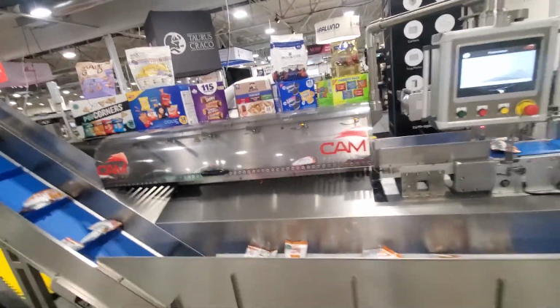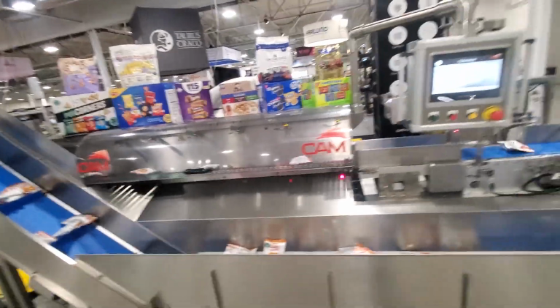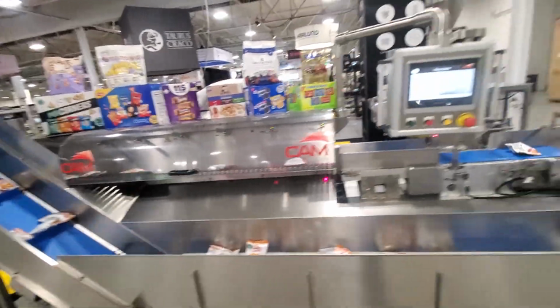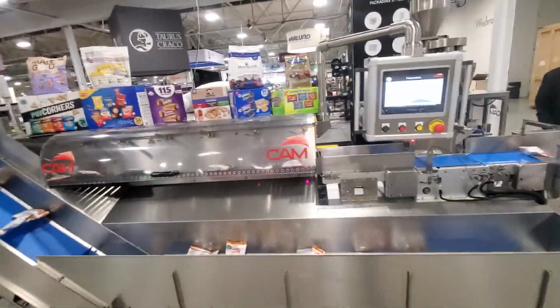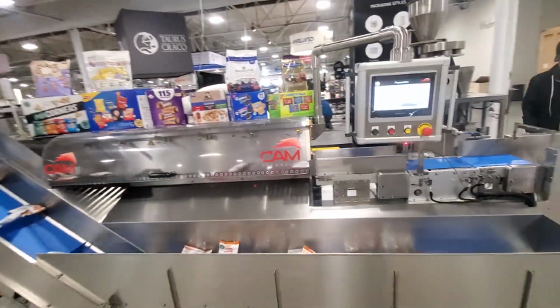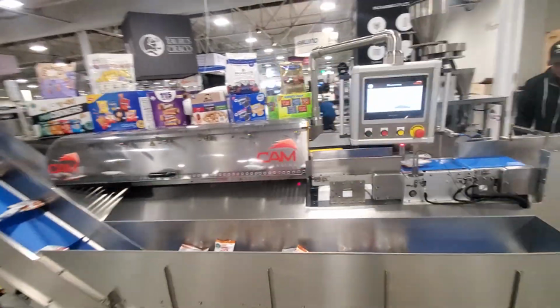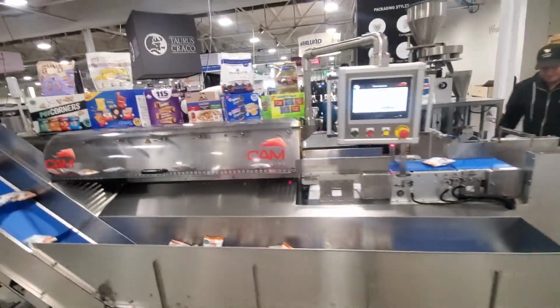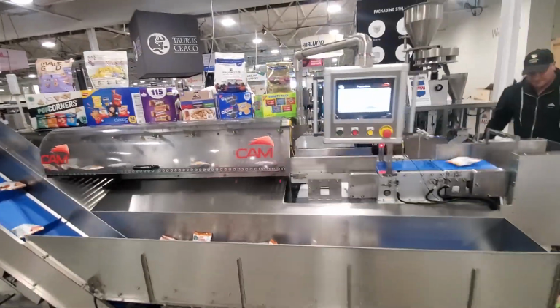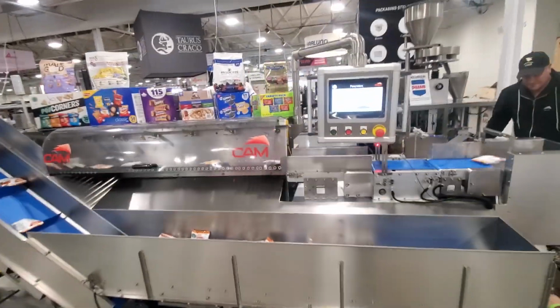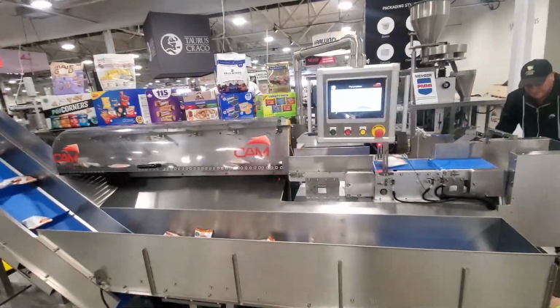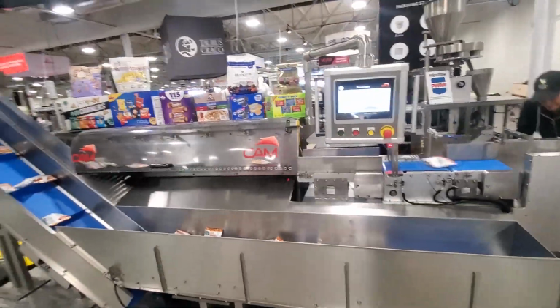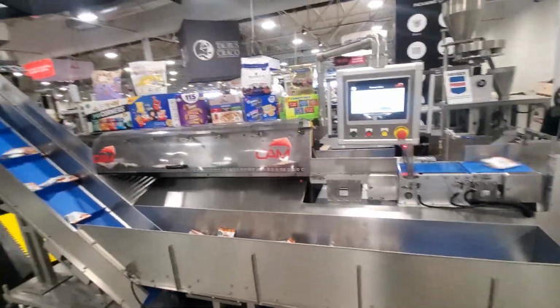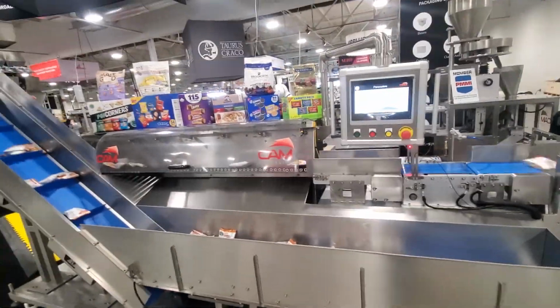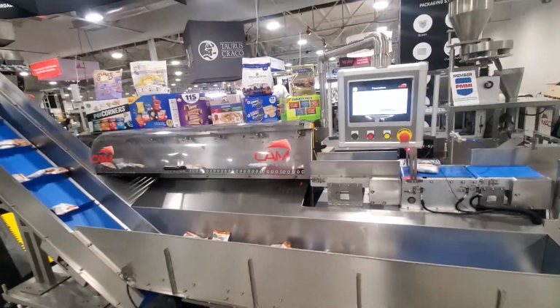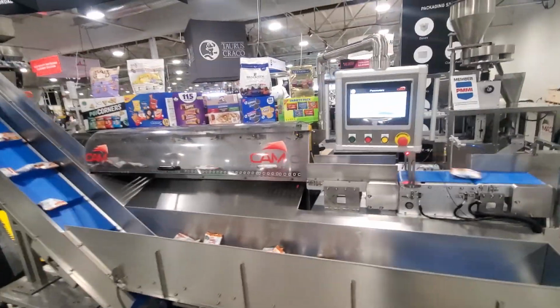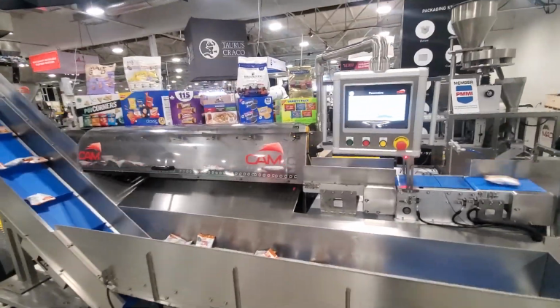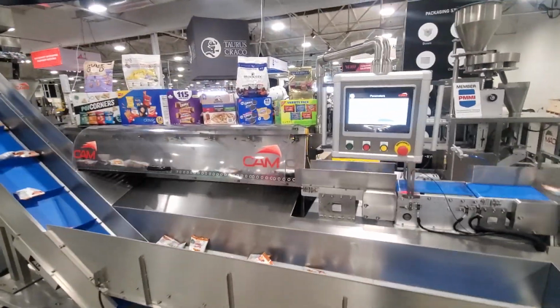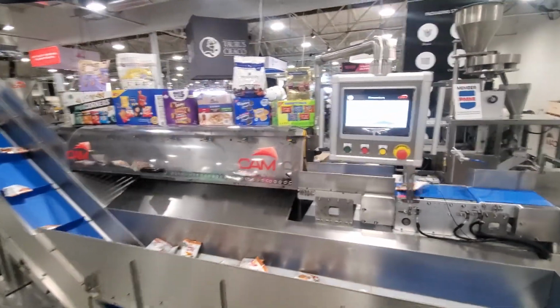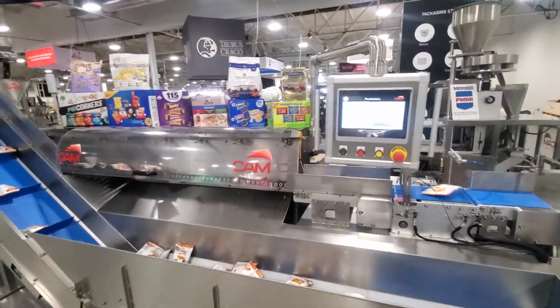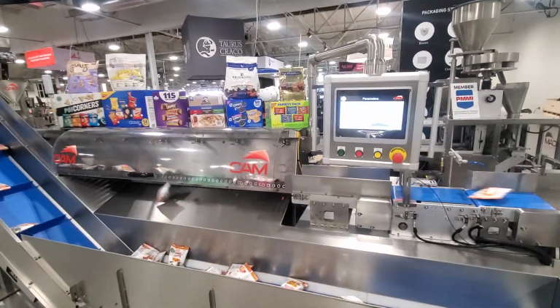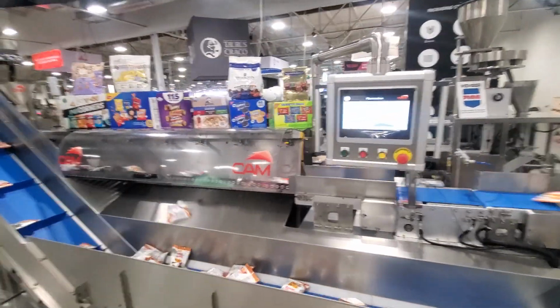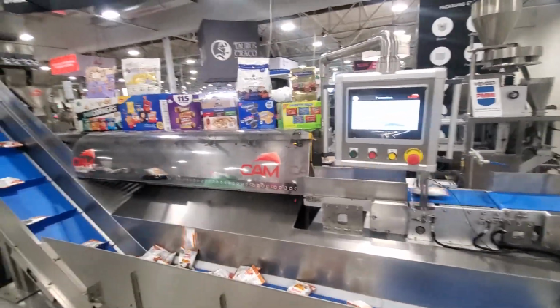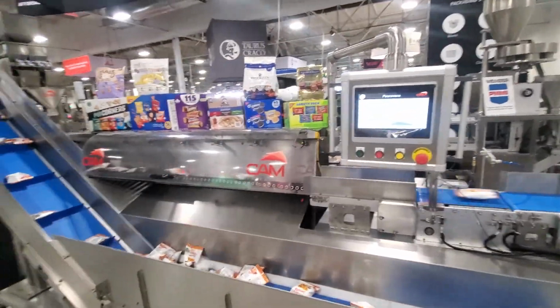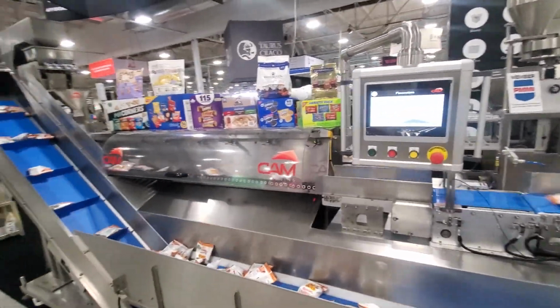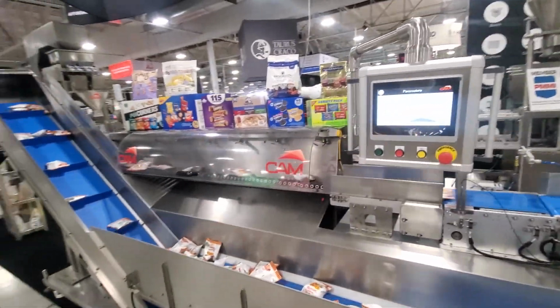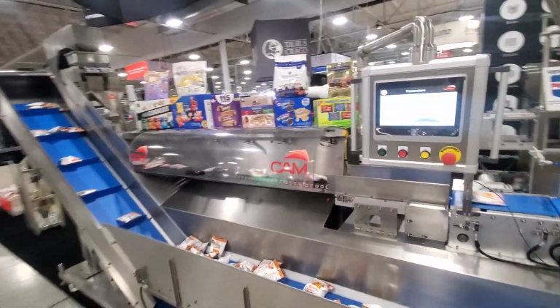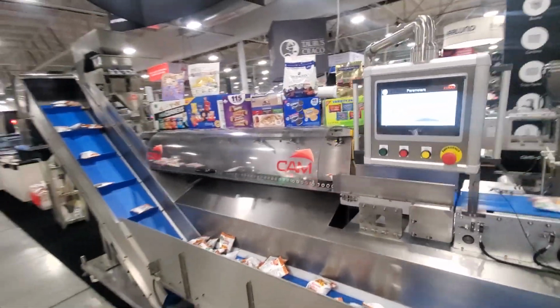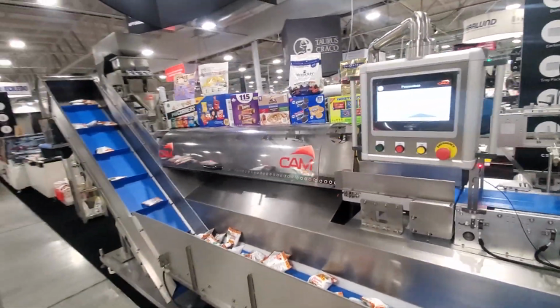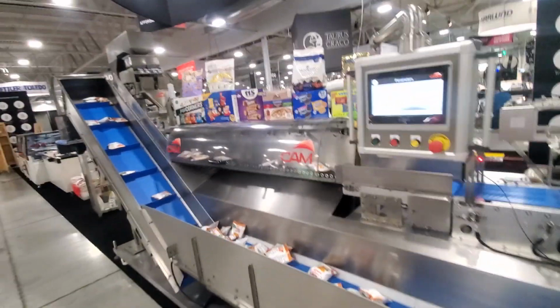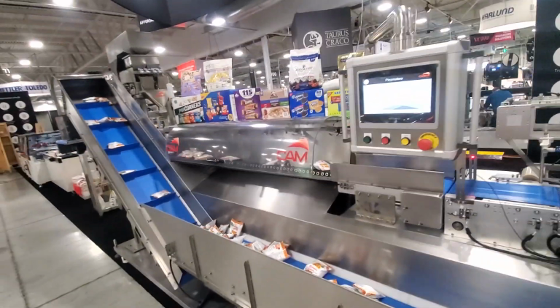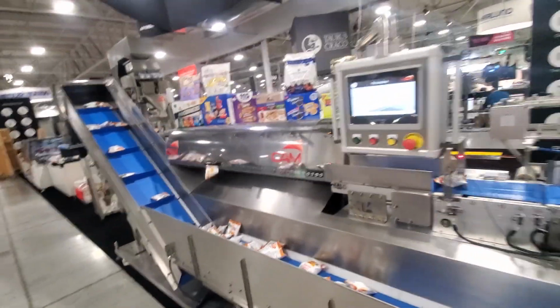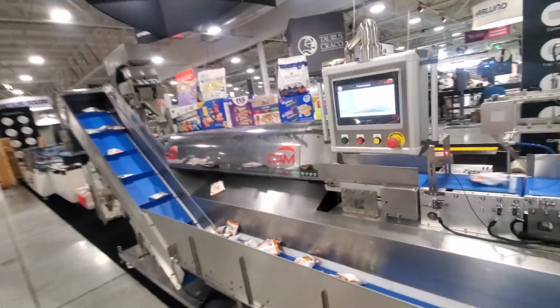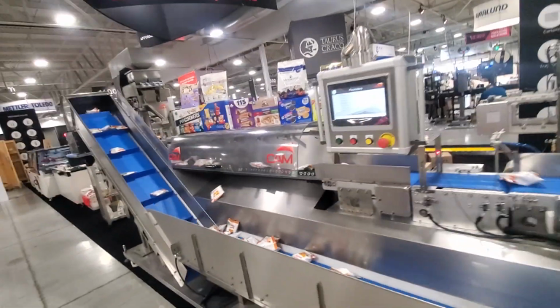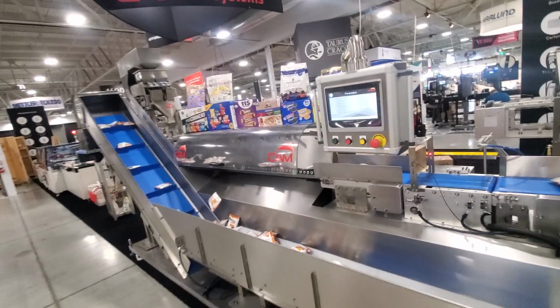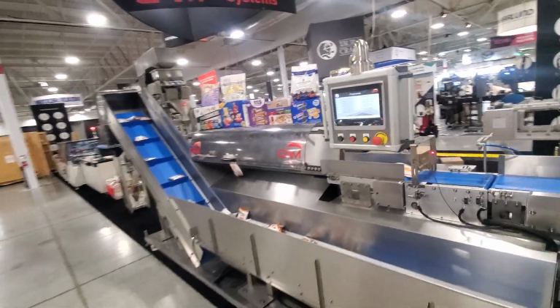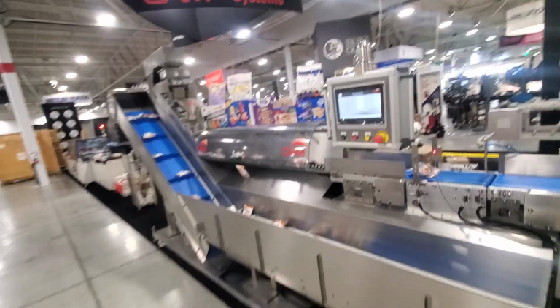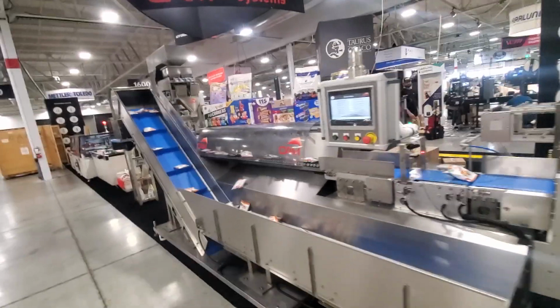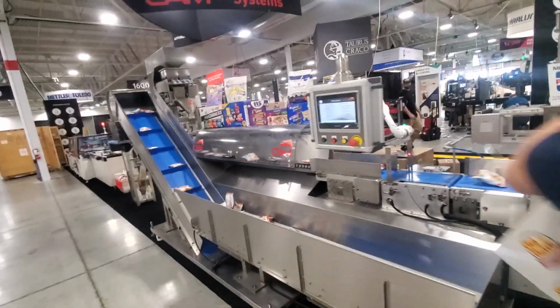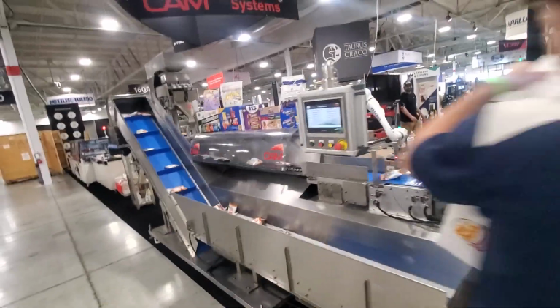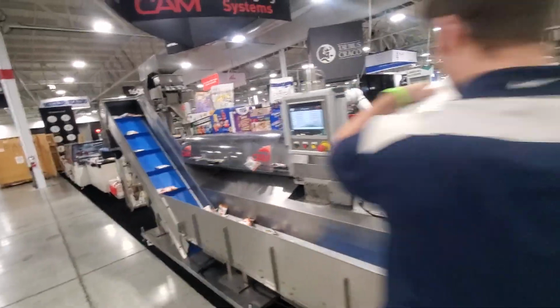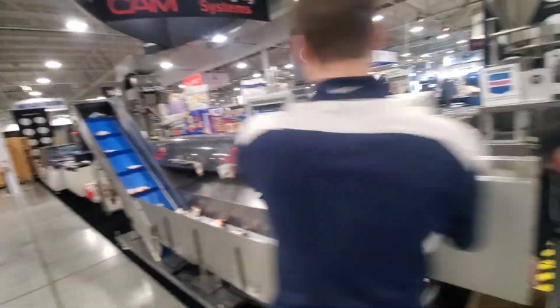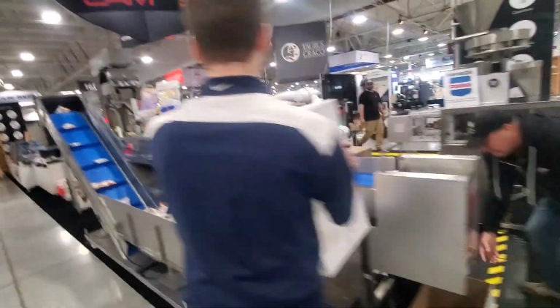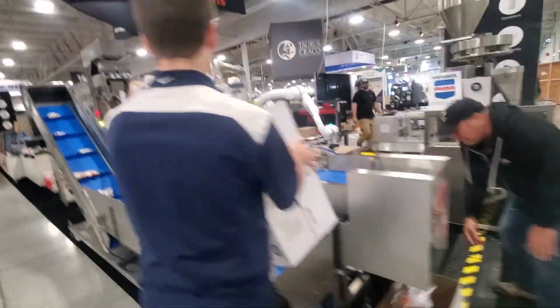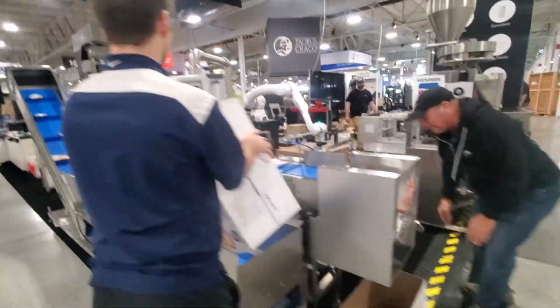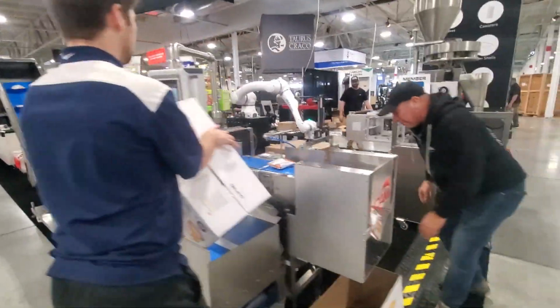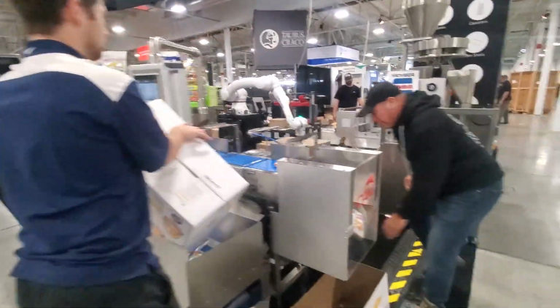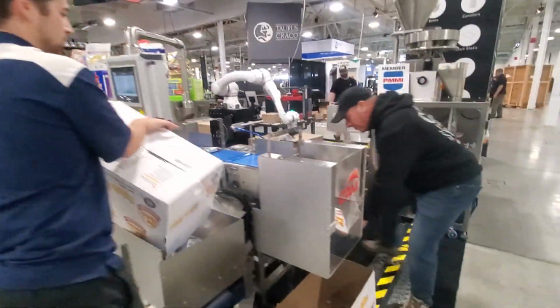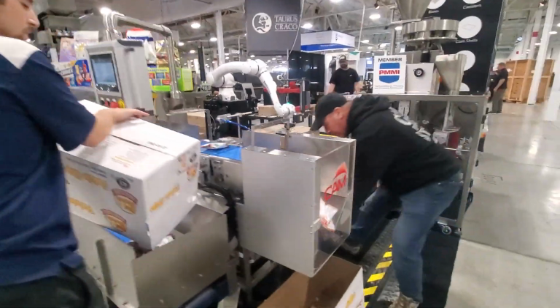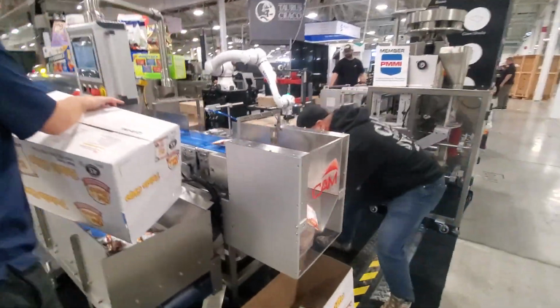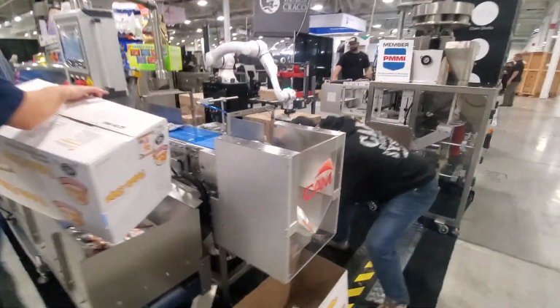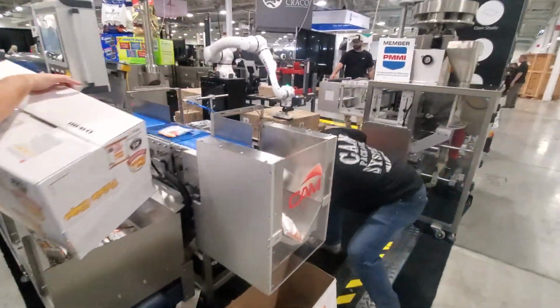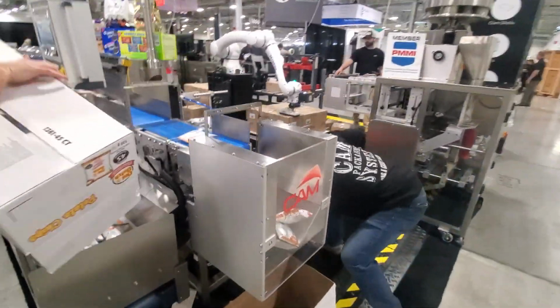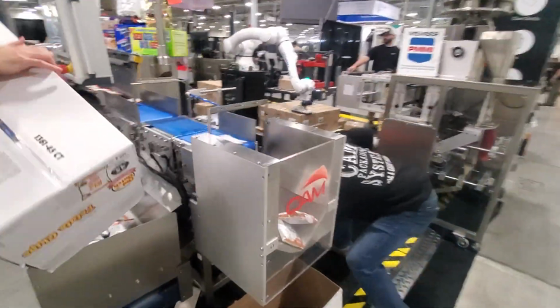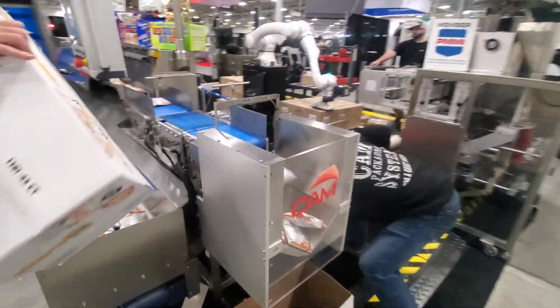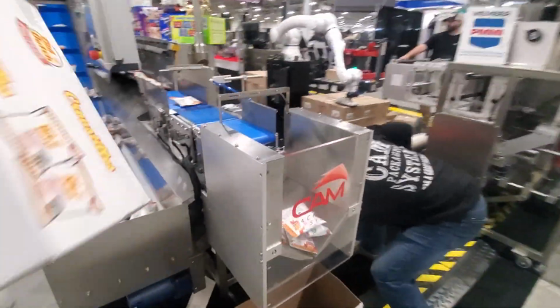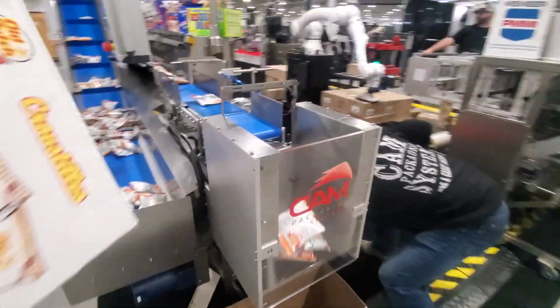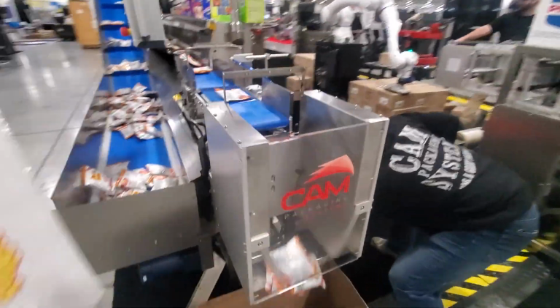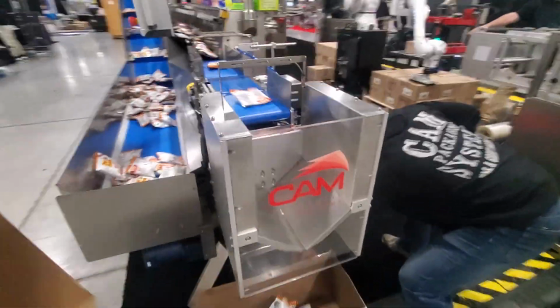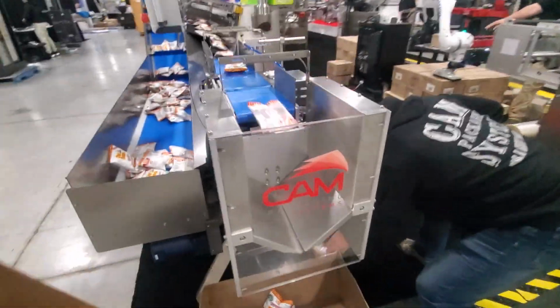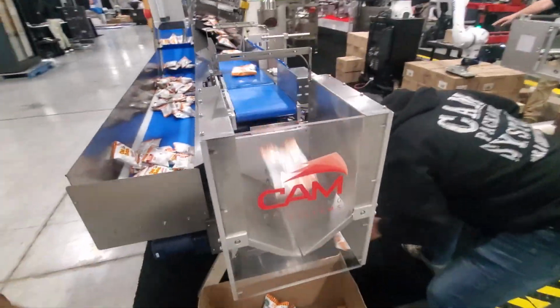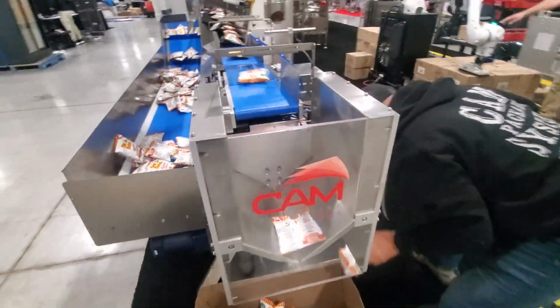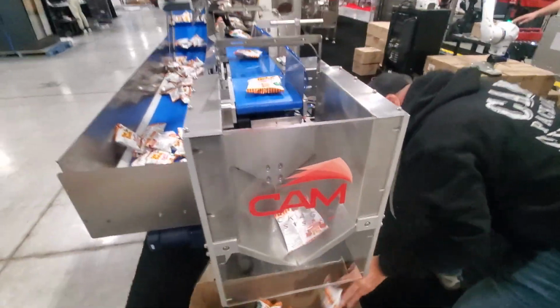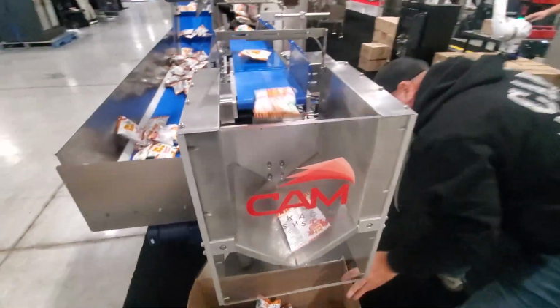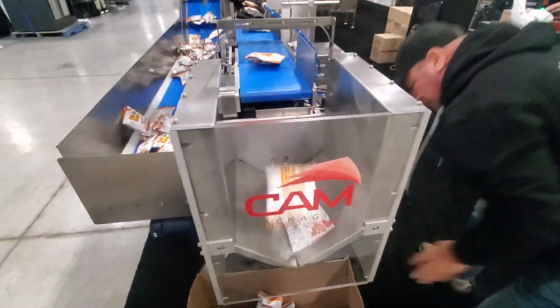Right now we're running about 140 bags per minute, or we can go up to 160 bags per minute. We're creating a four-count.